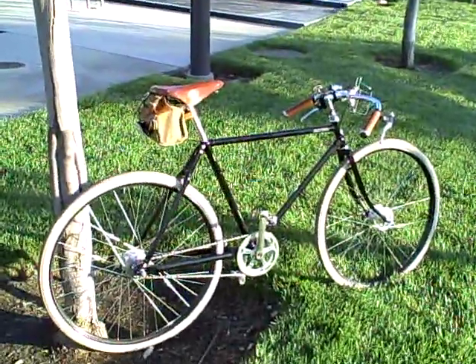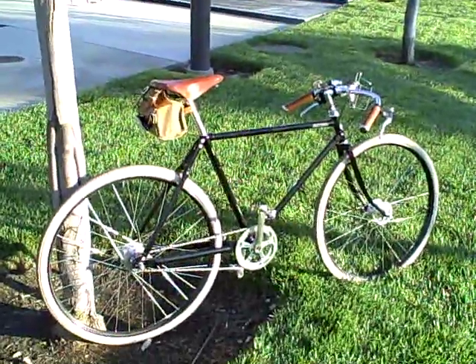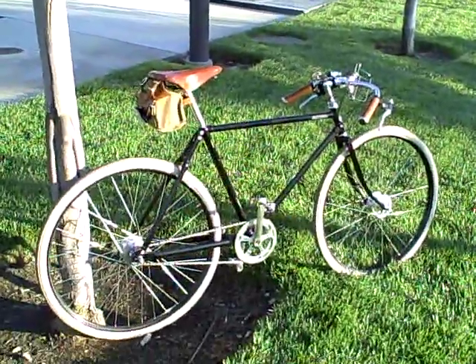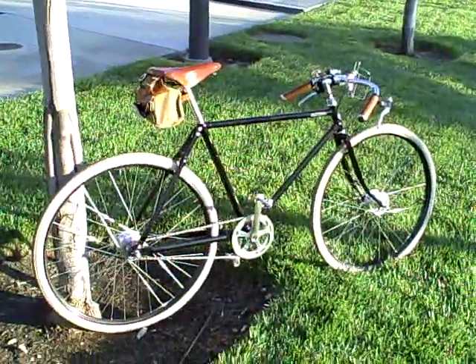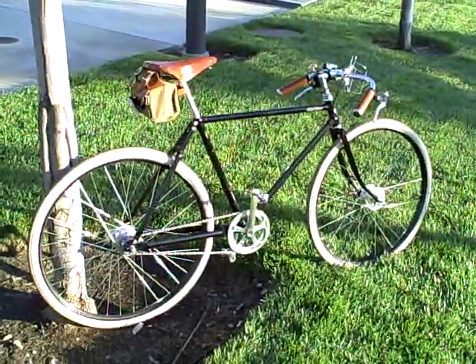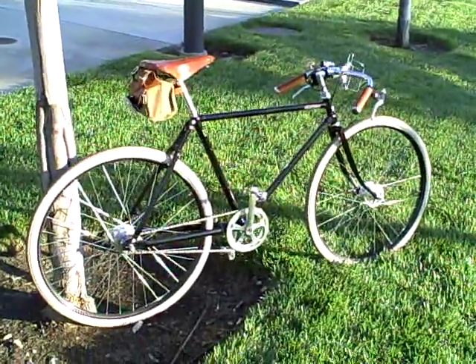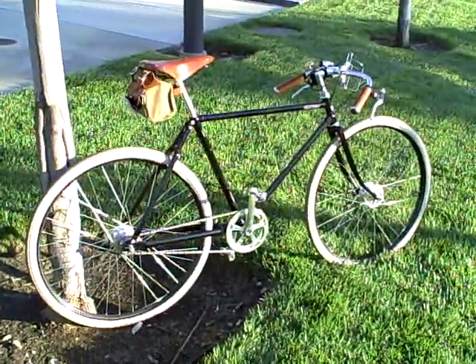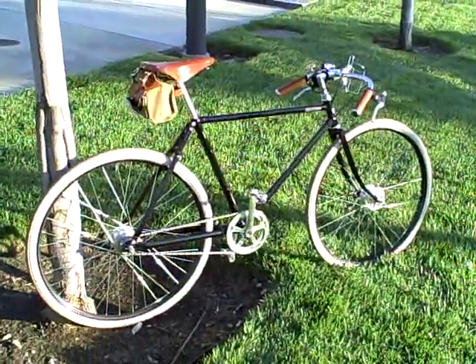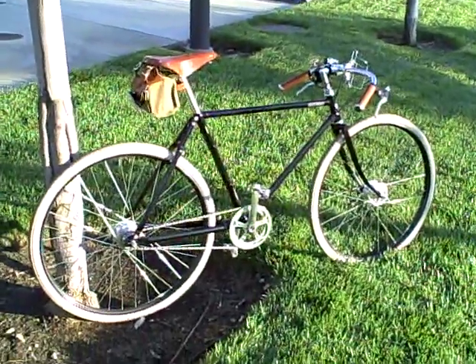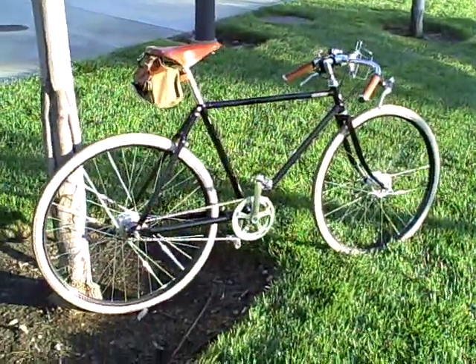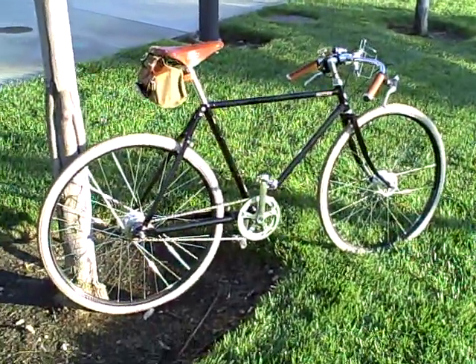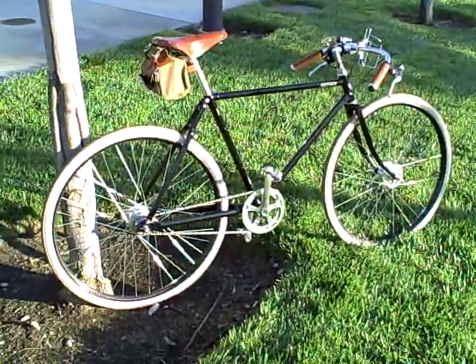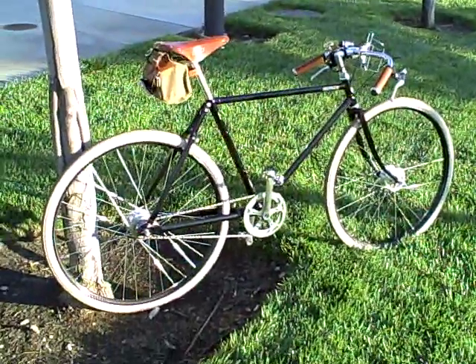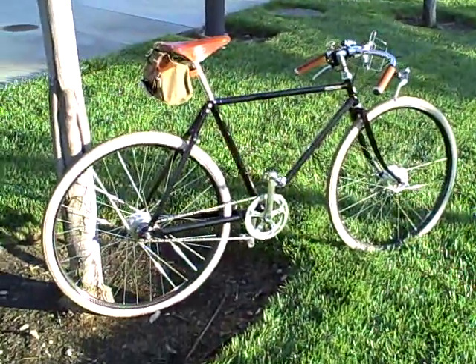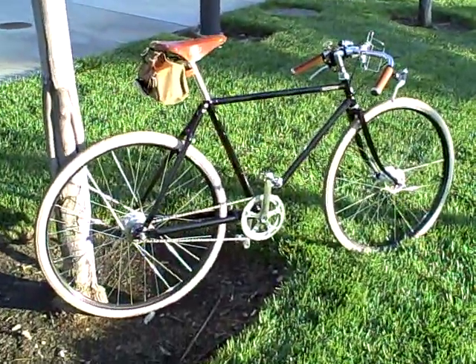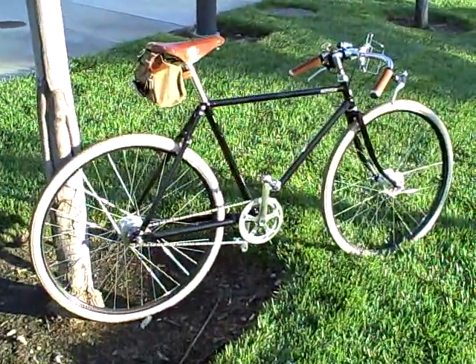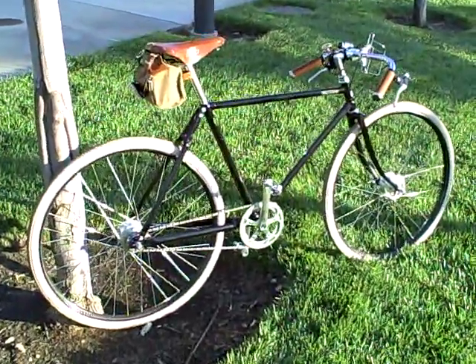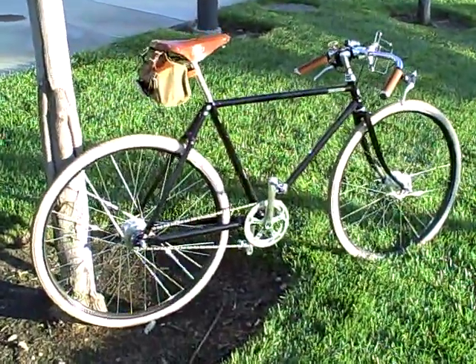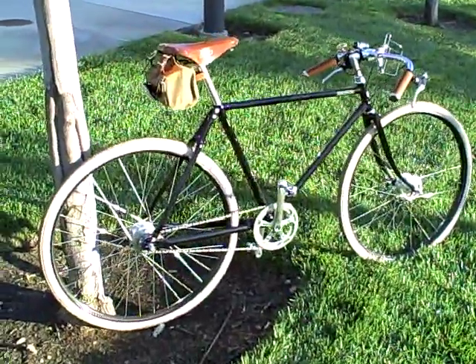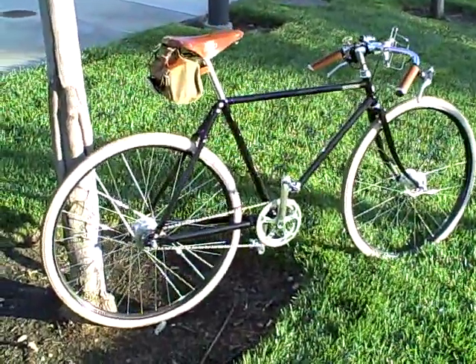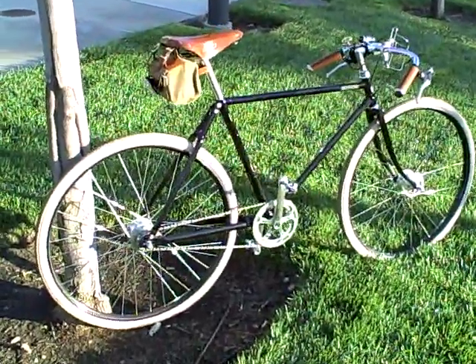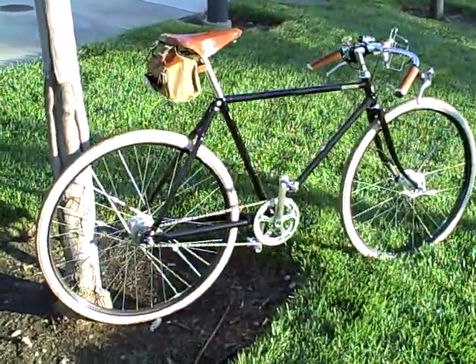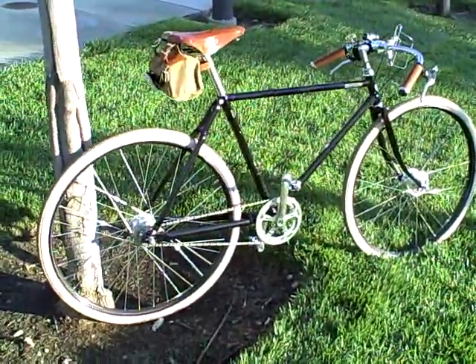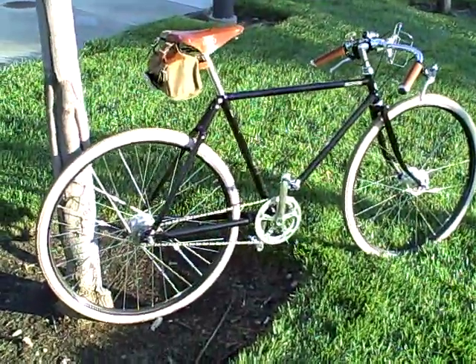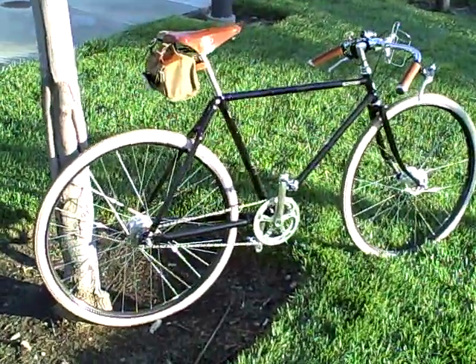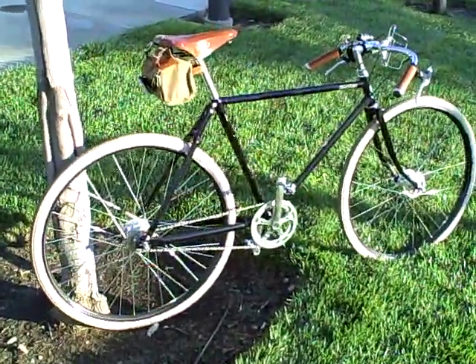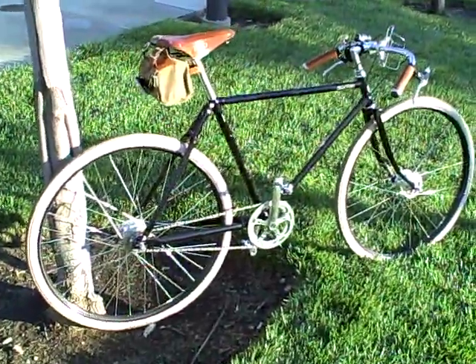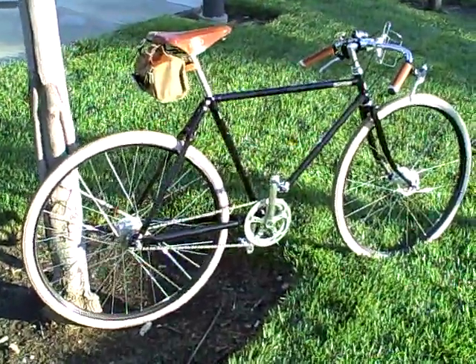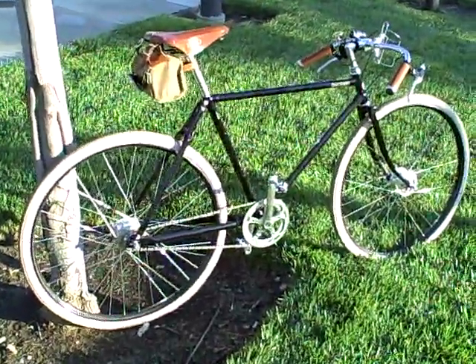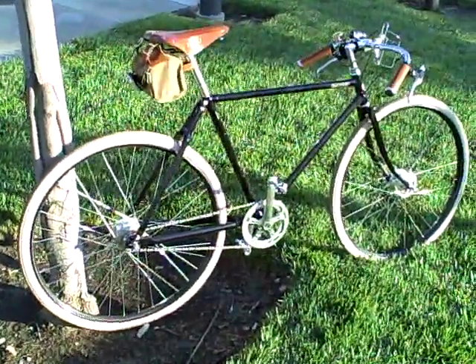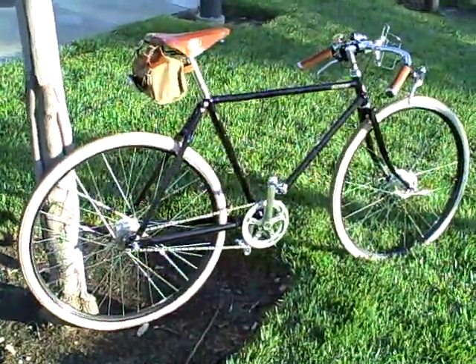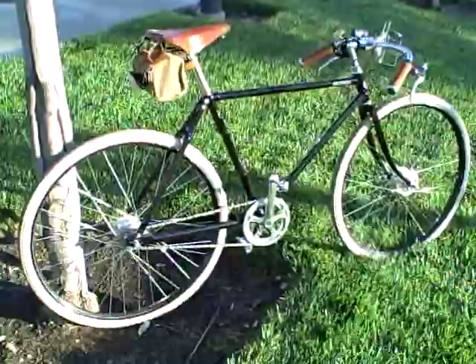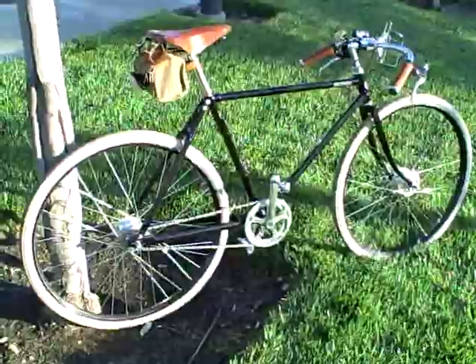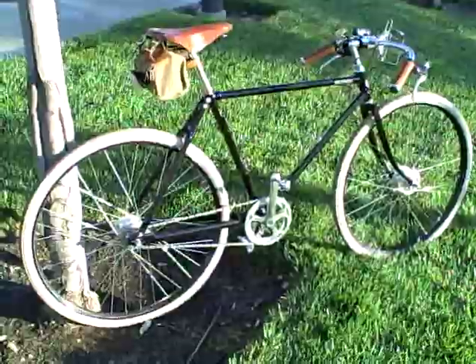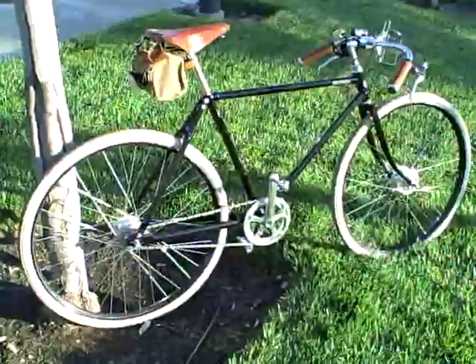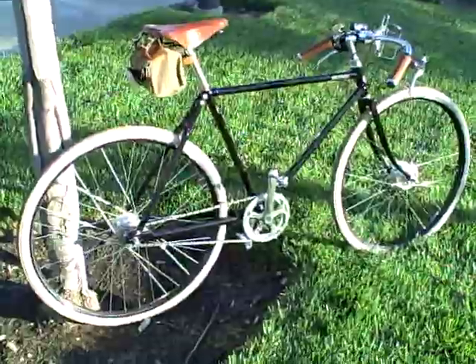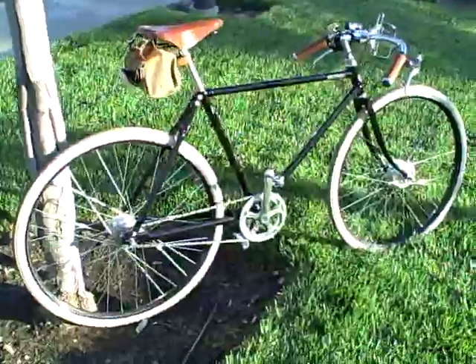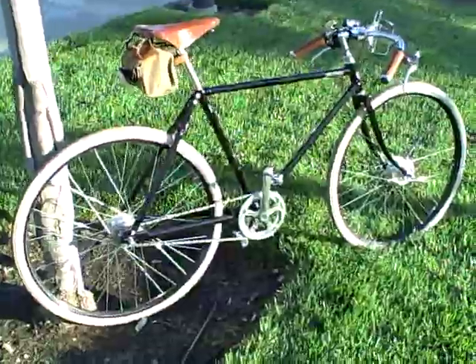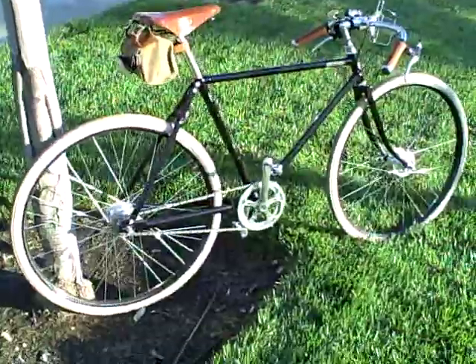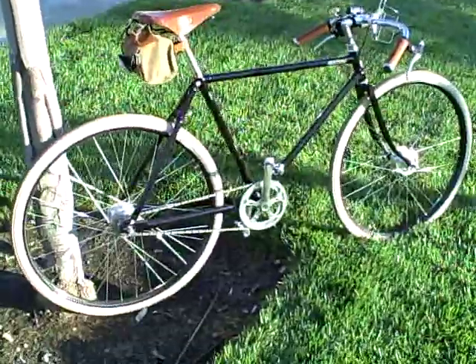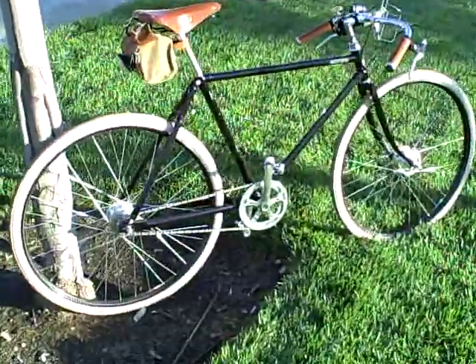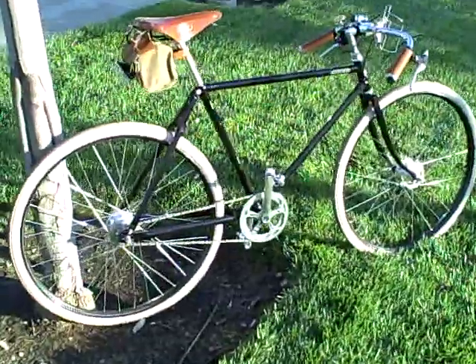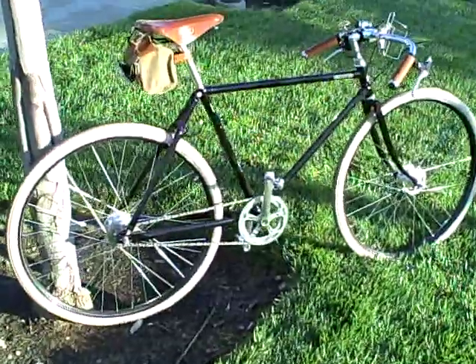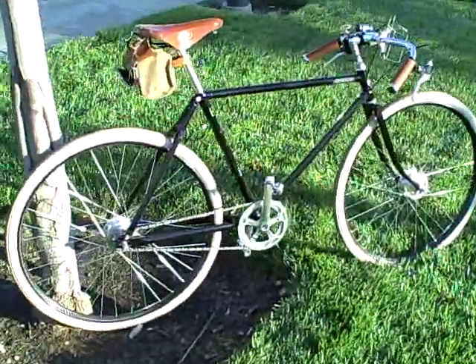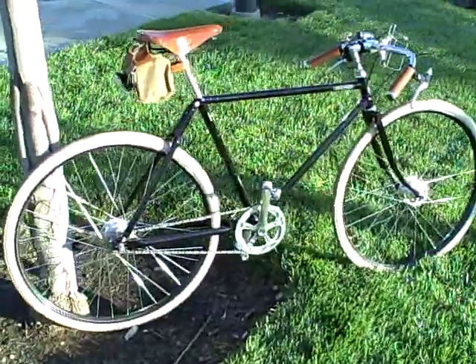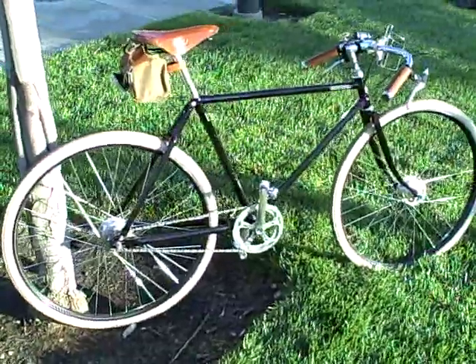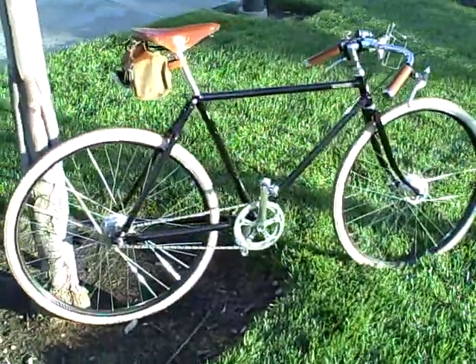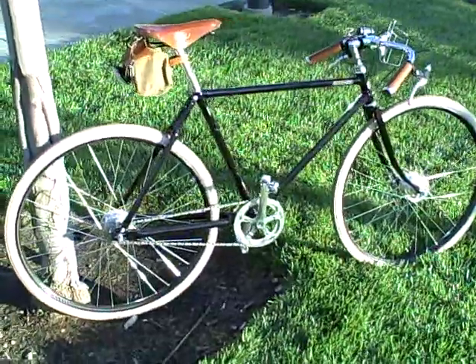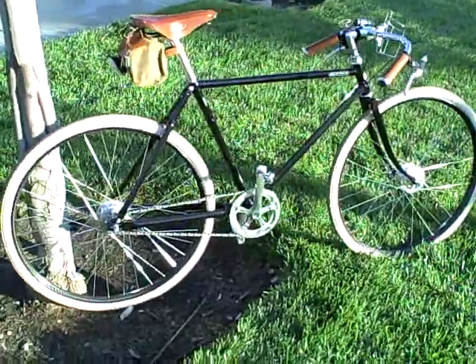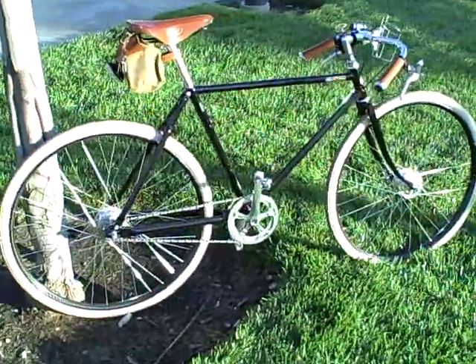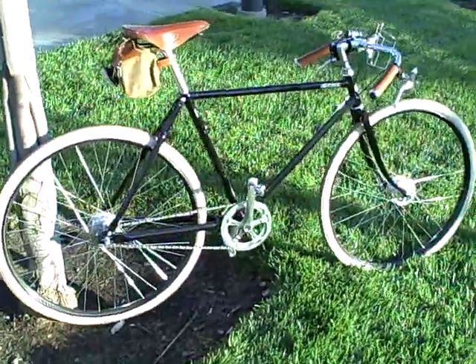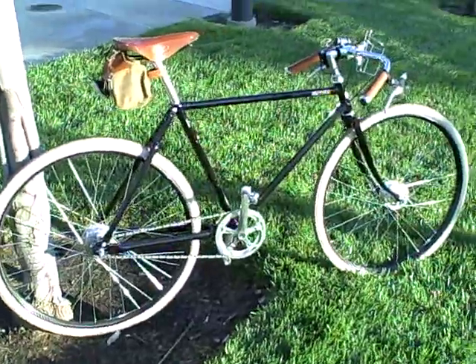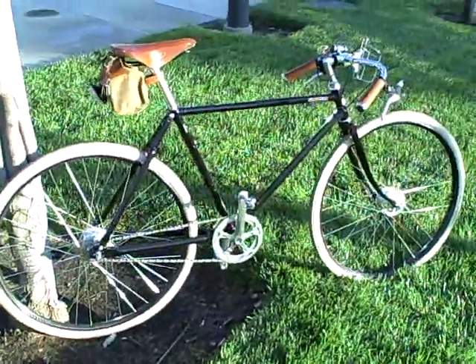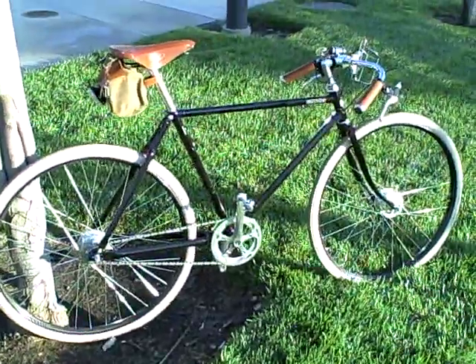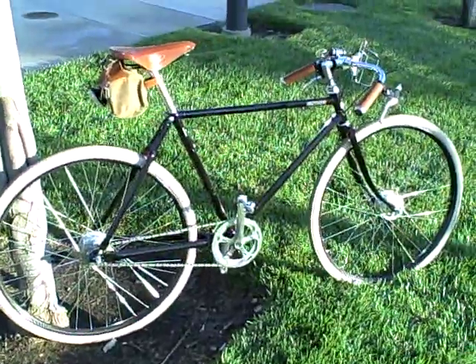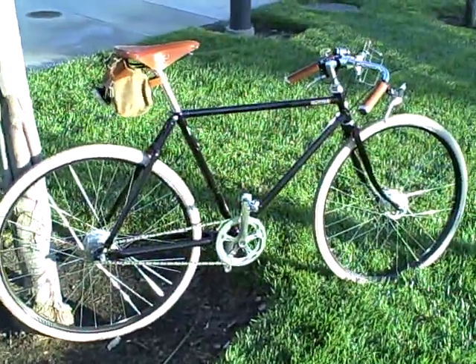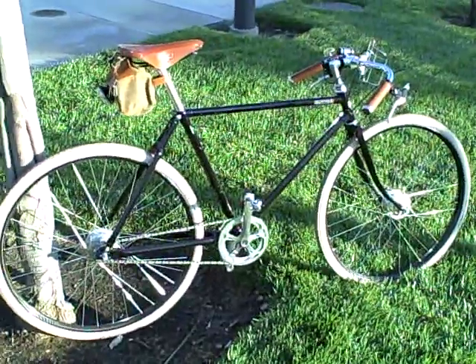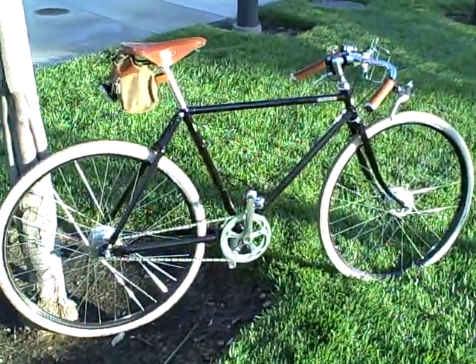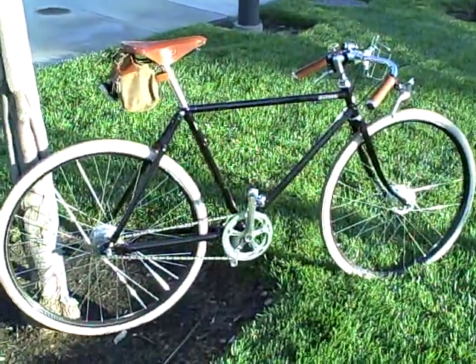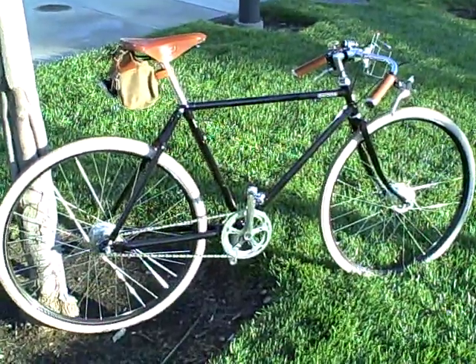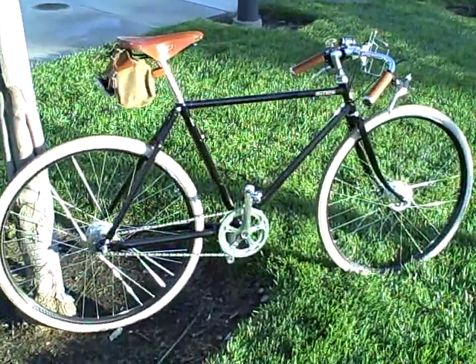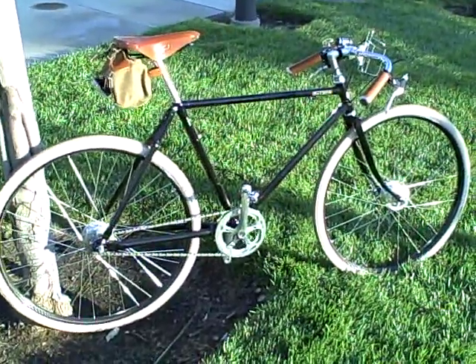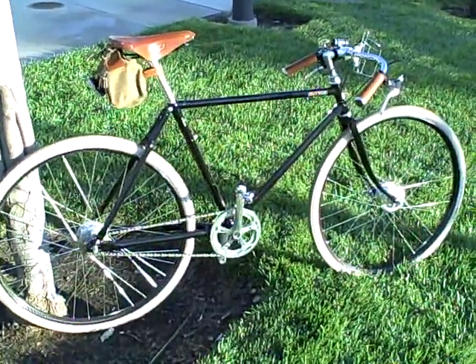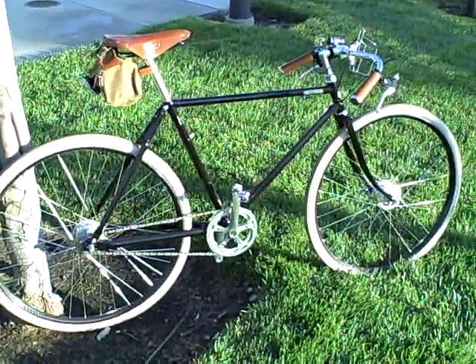I recently took delivery on a new Pashley Govner bike. I thought we'd take a quick trip around the bike and show some of the features off.